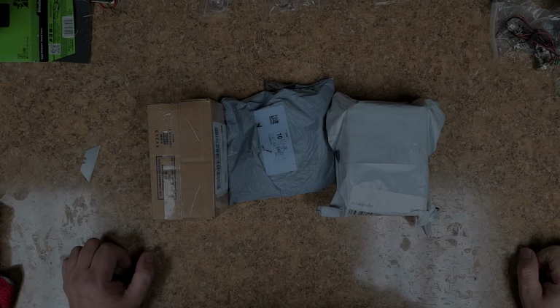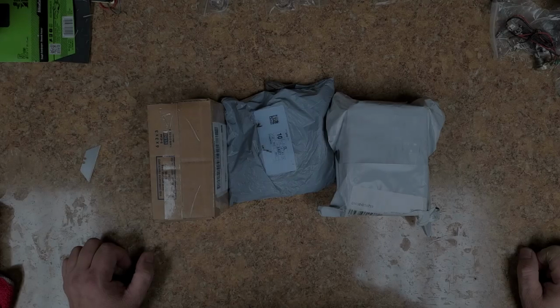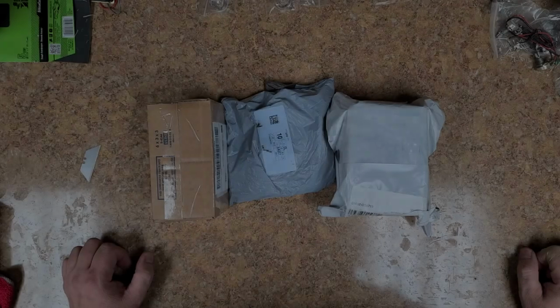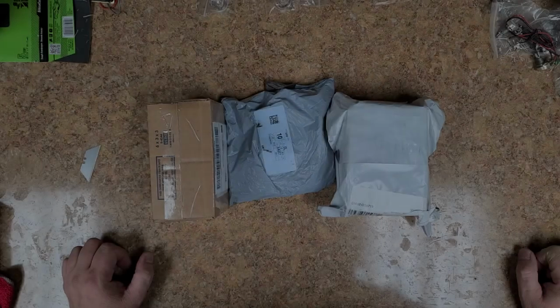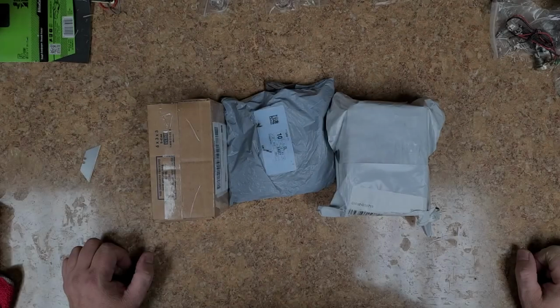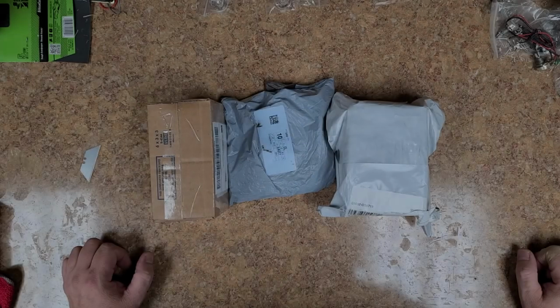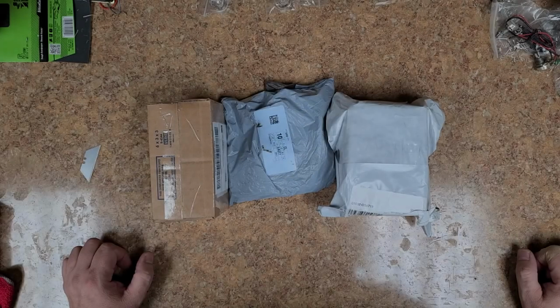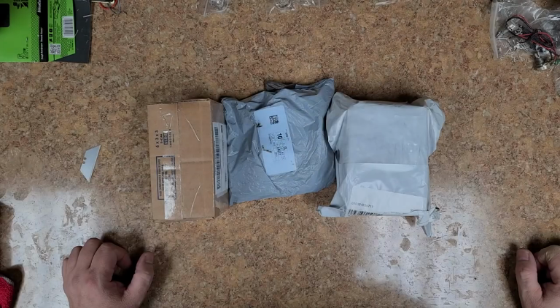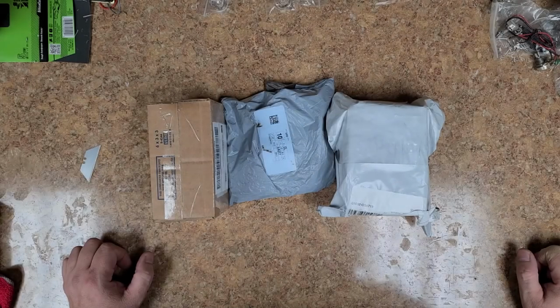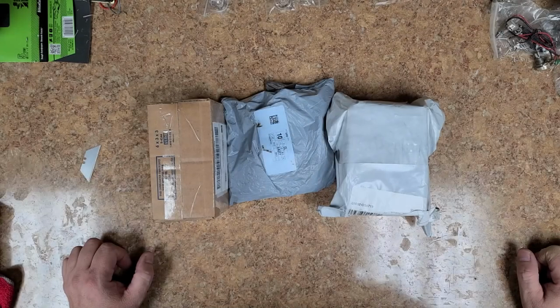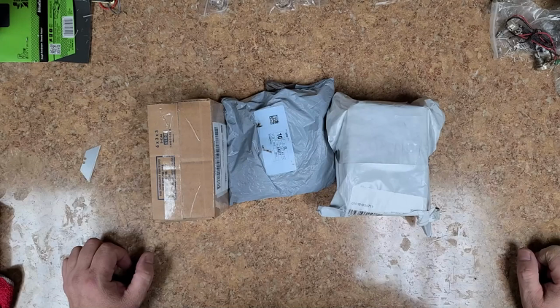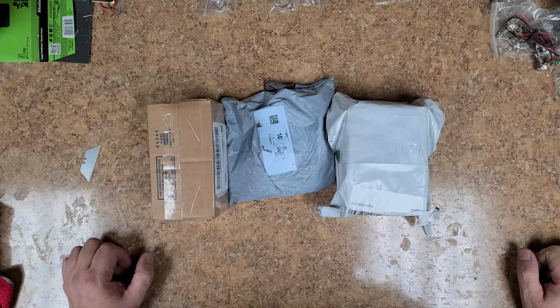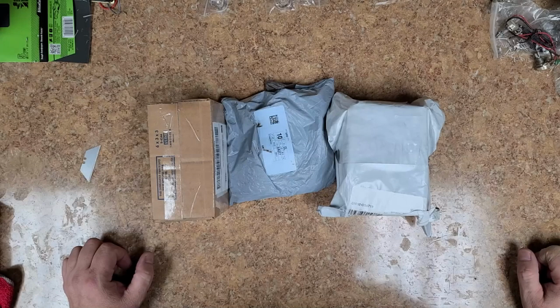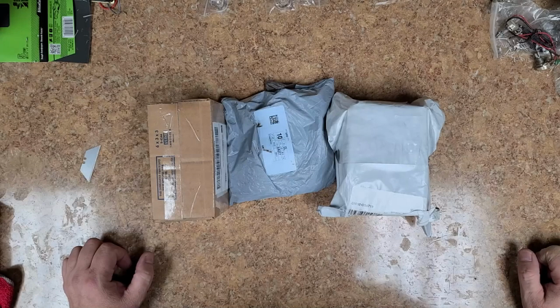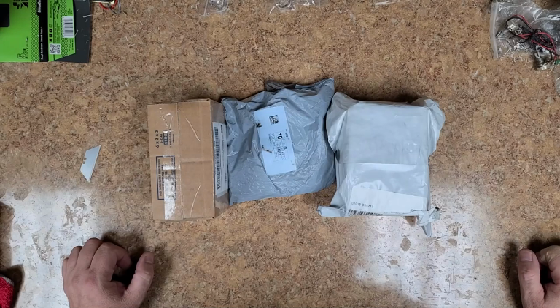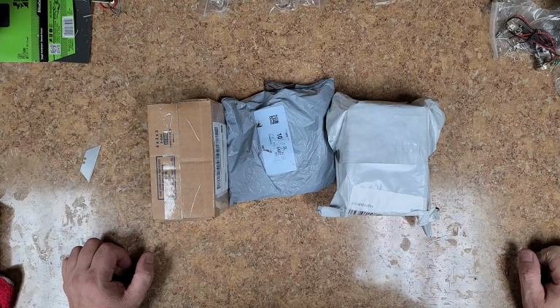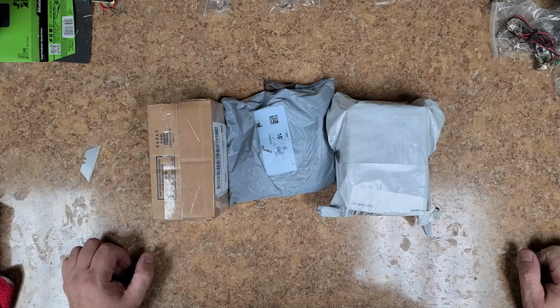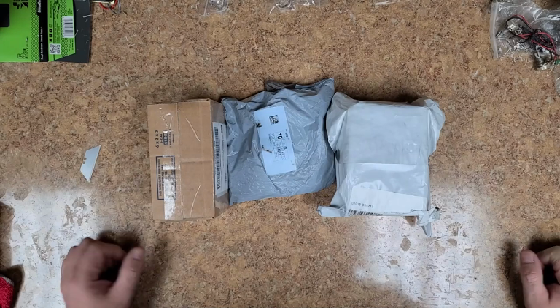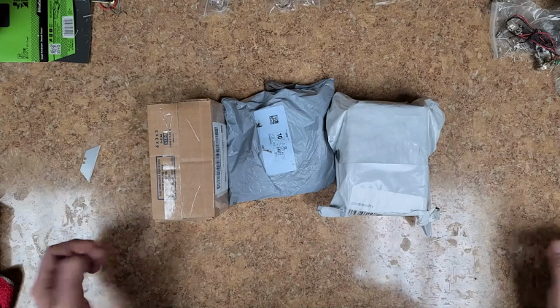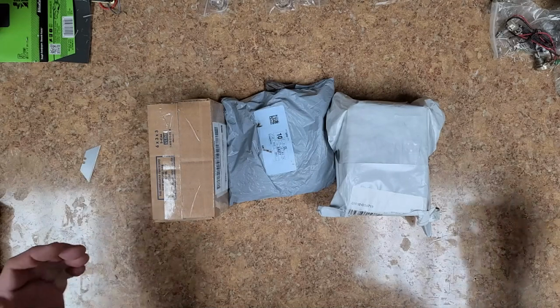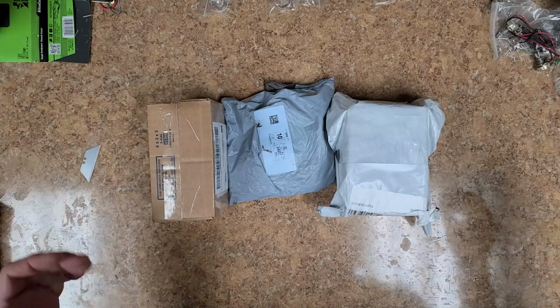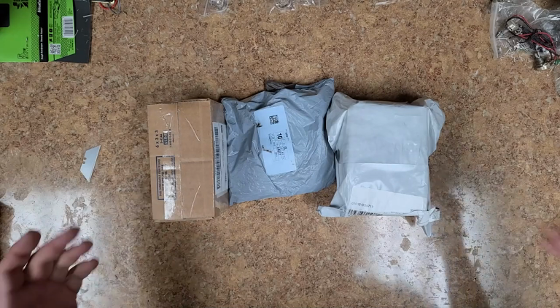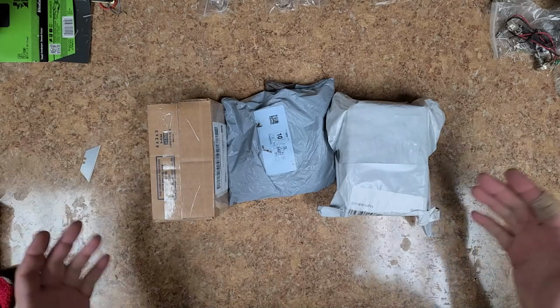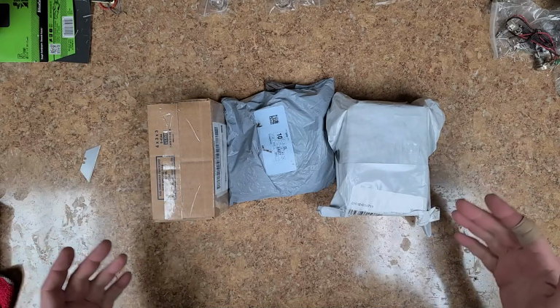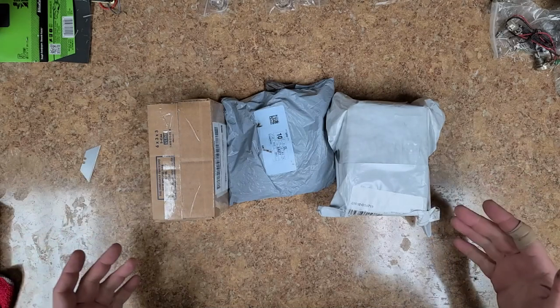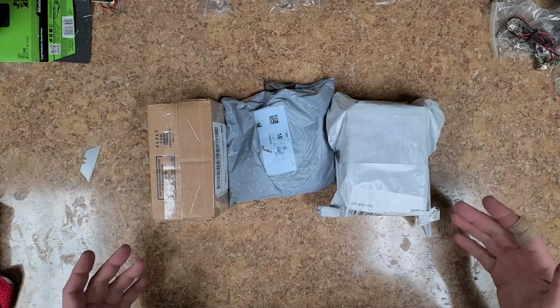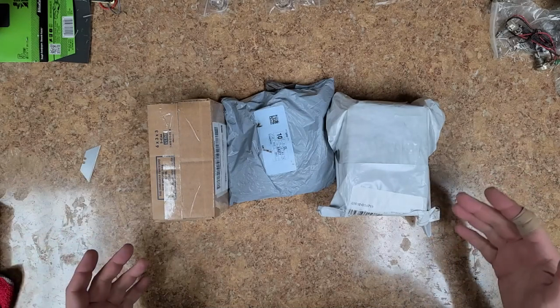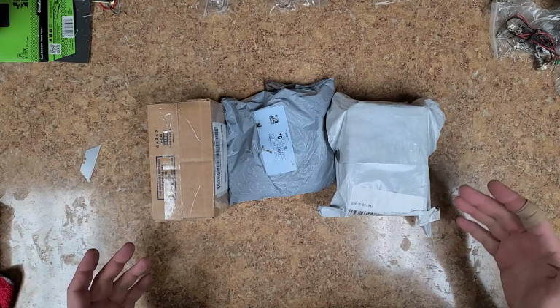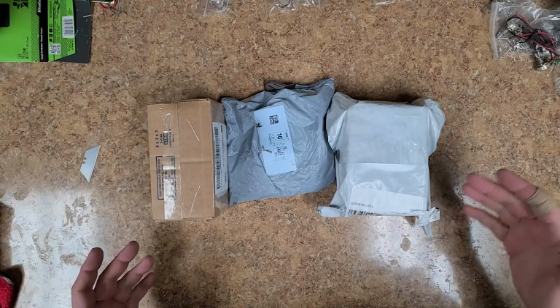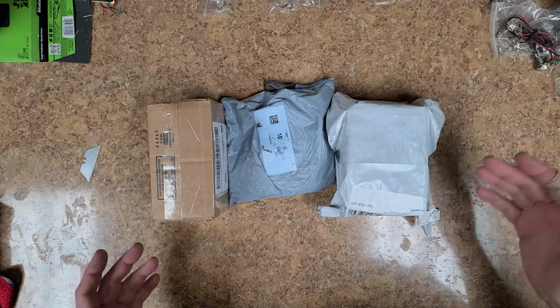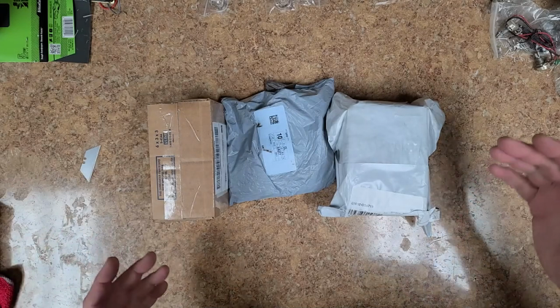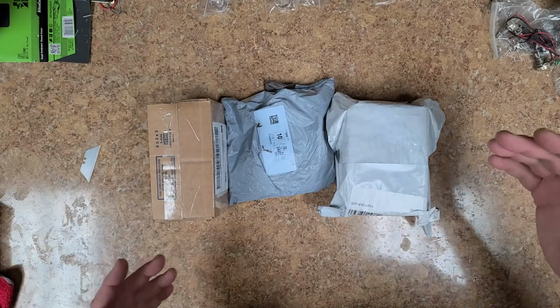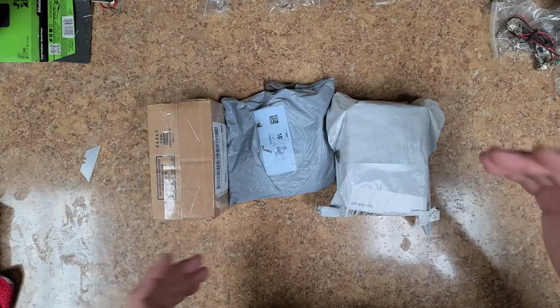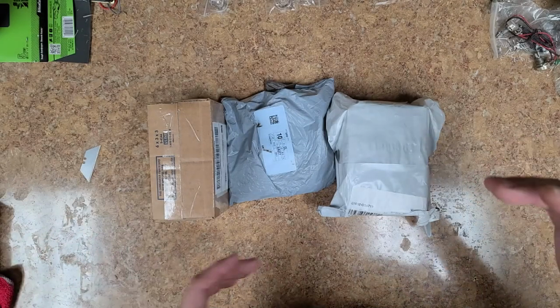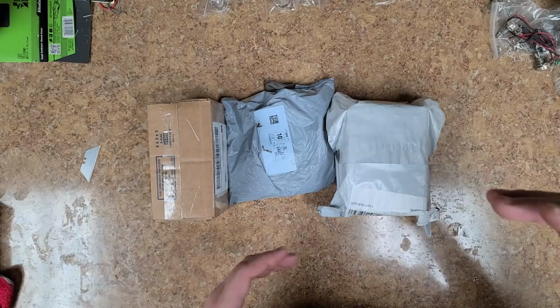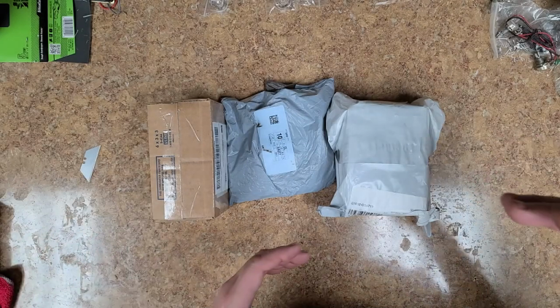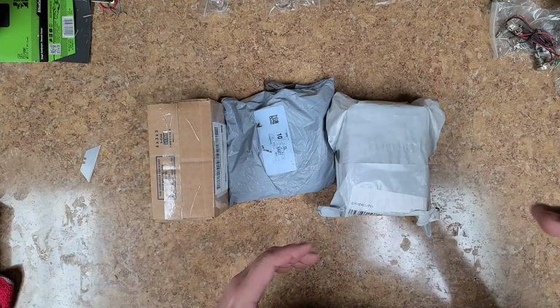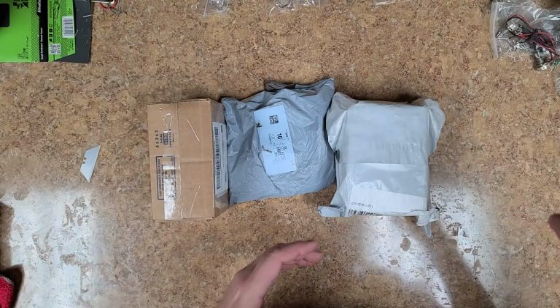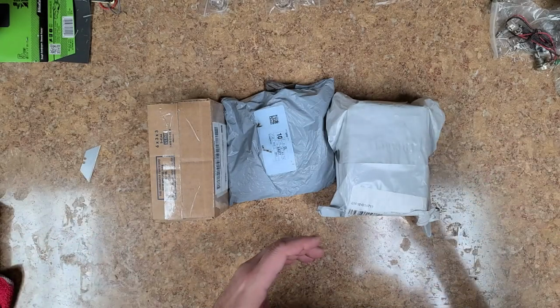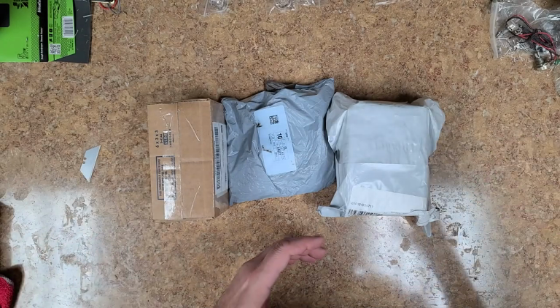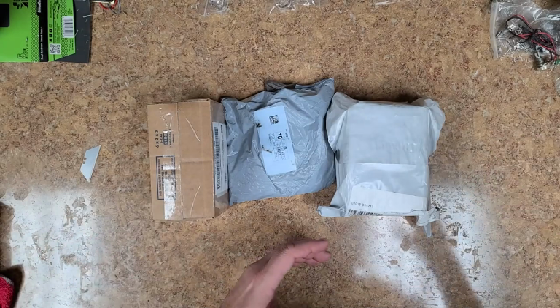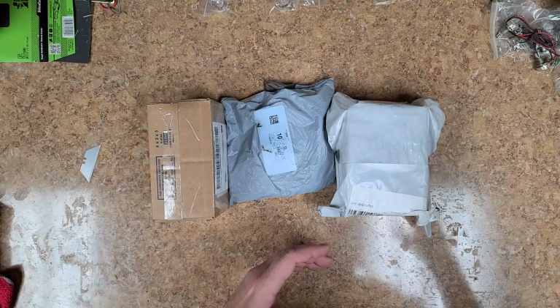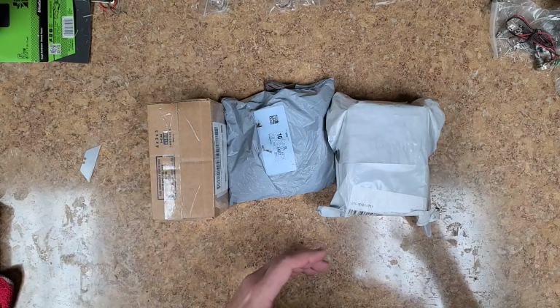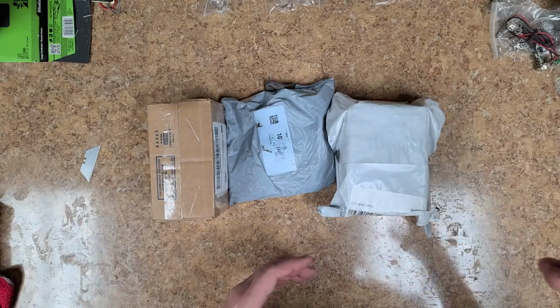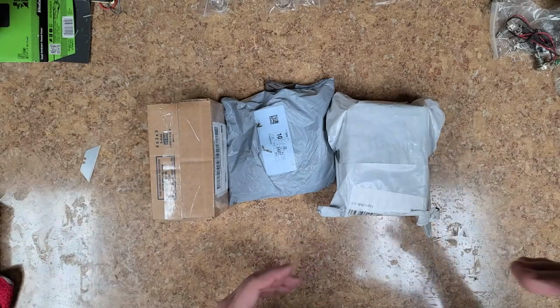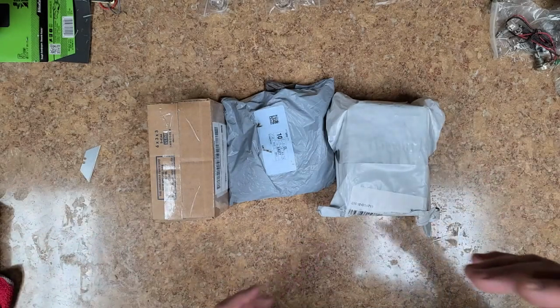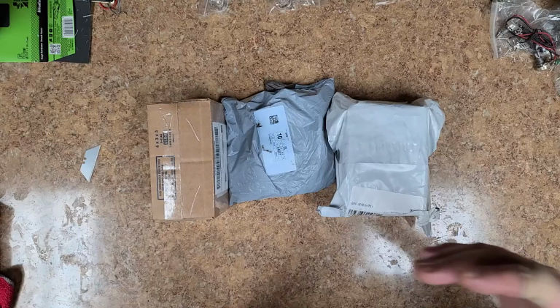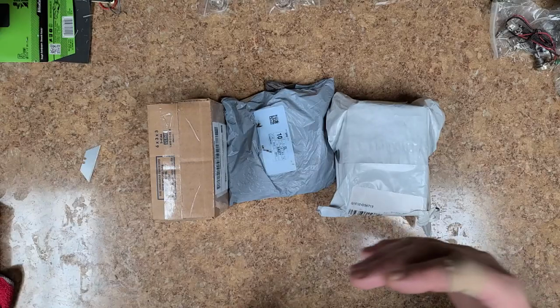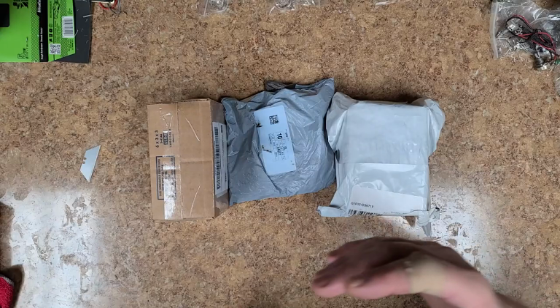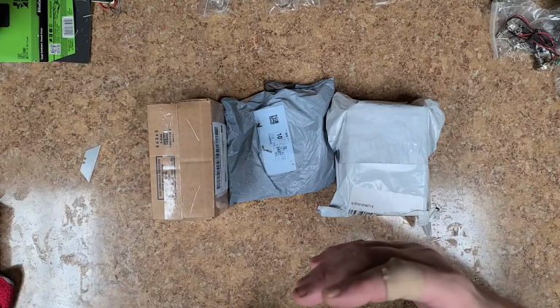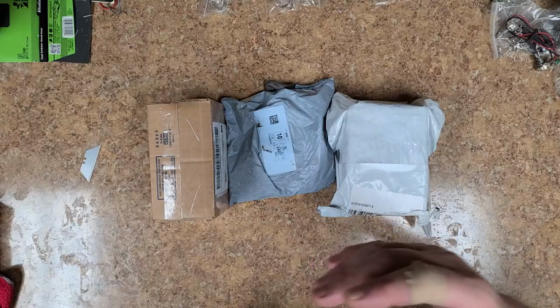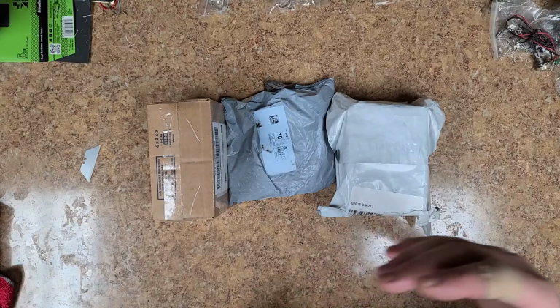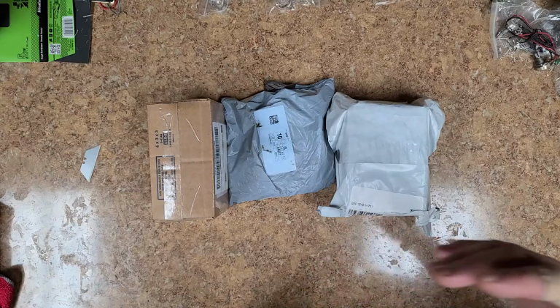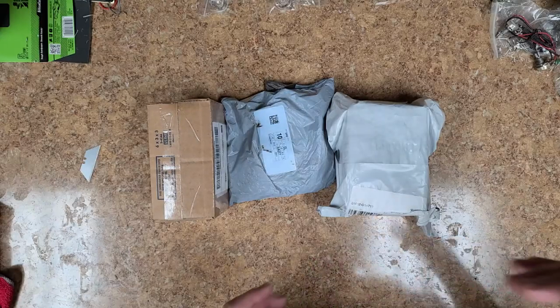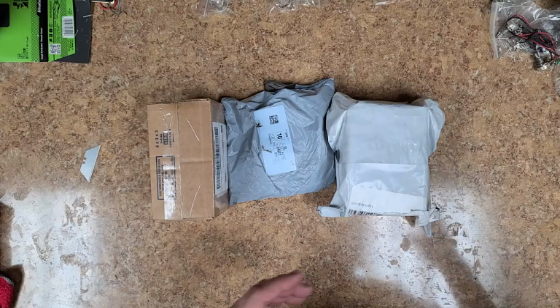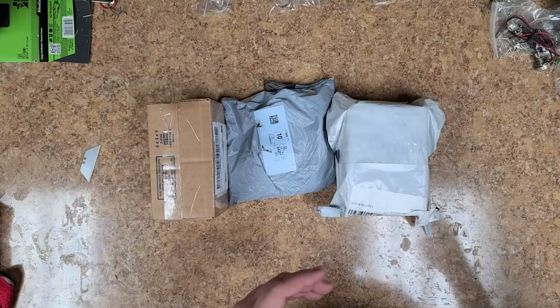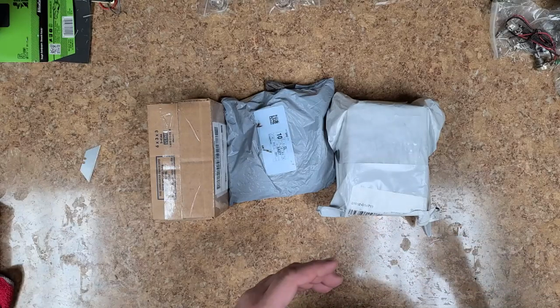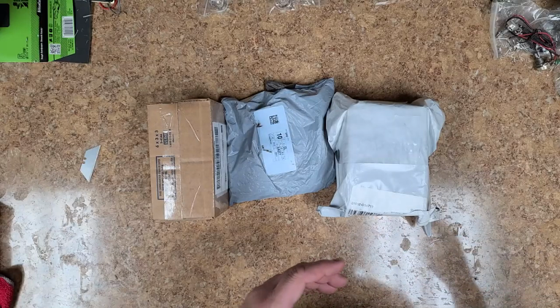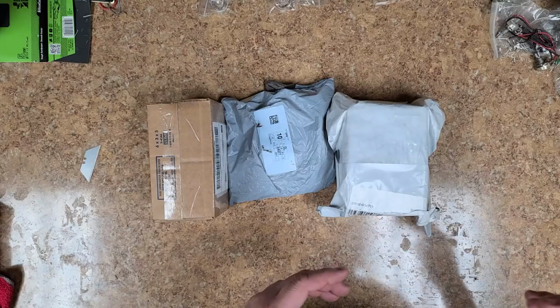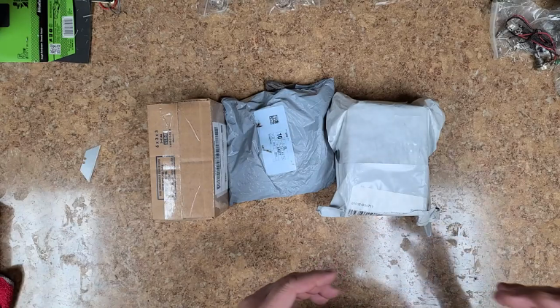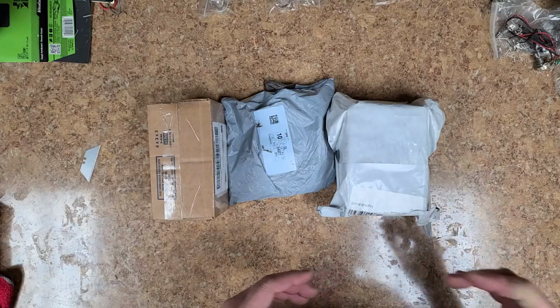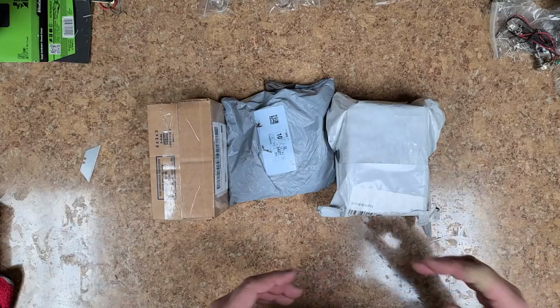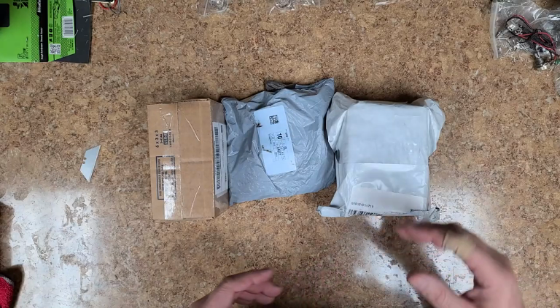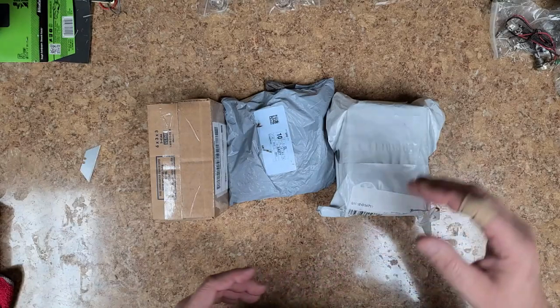So what's going on everybody? Hope everyone's doing well. Today I got some unboxings, so let's get started with that.